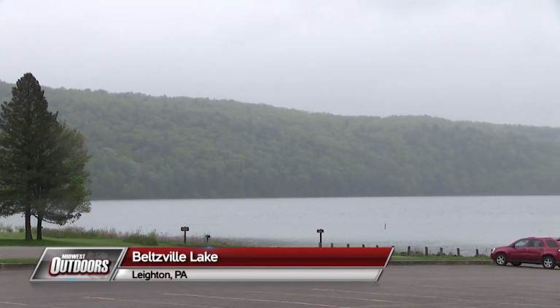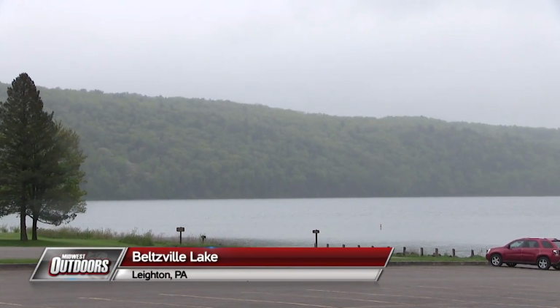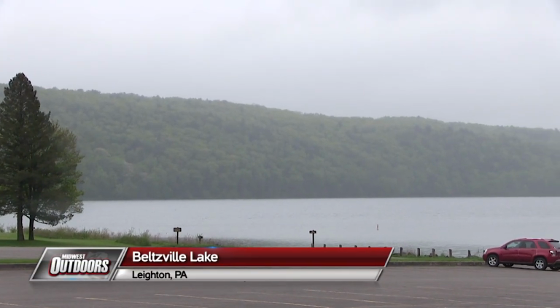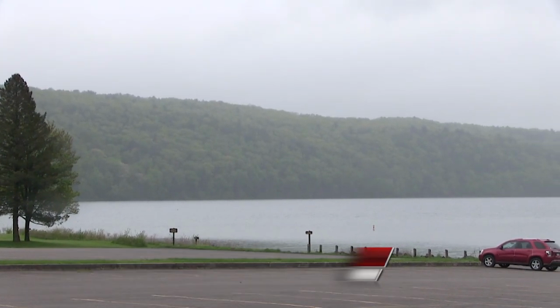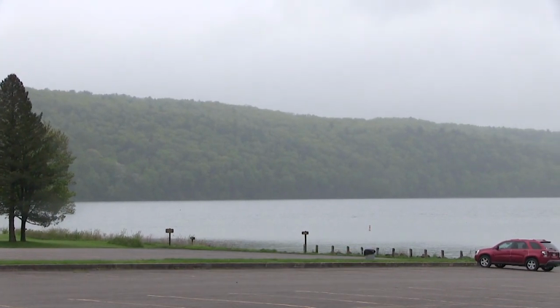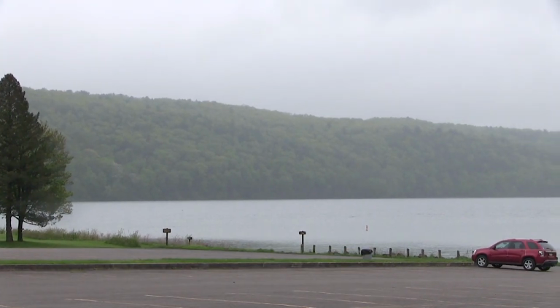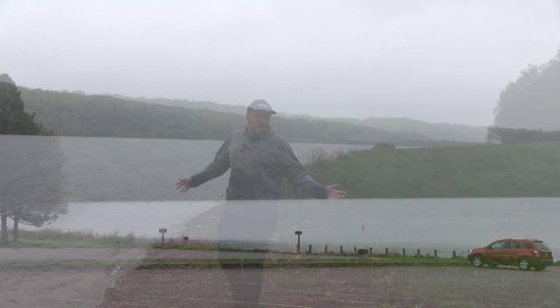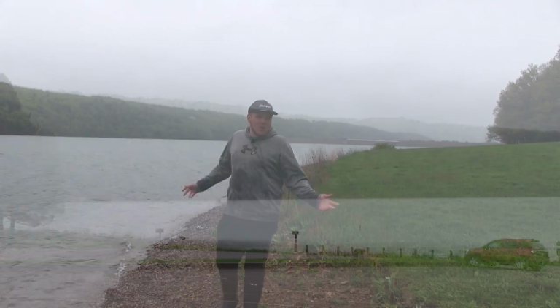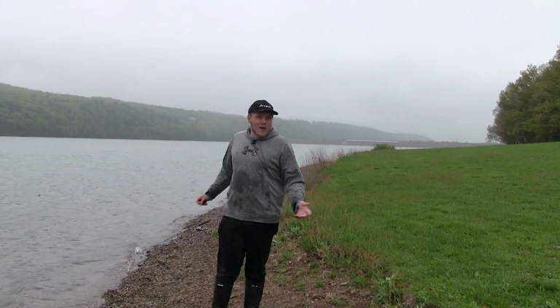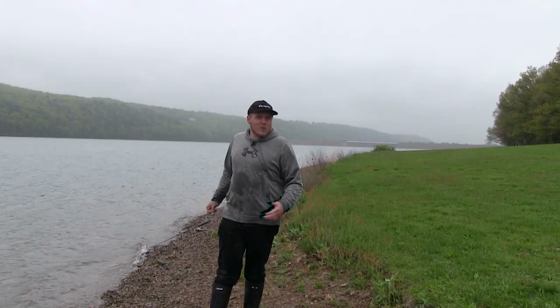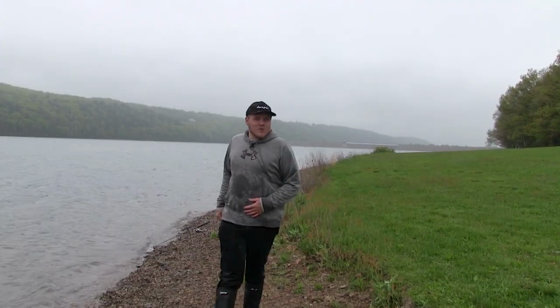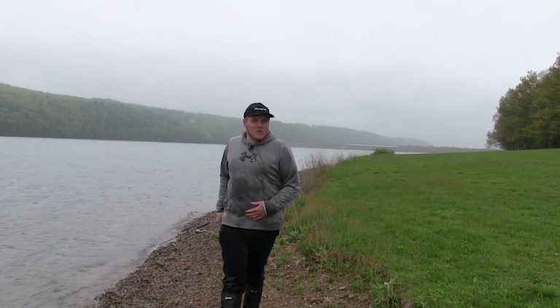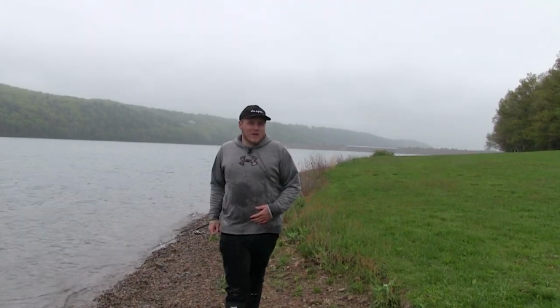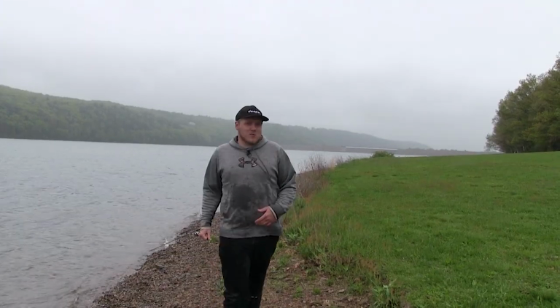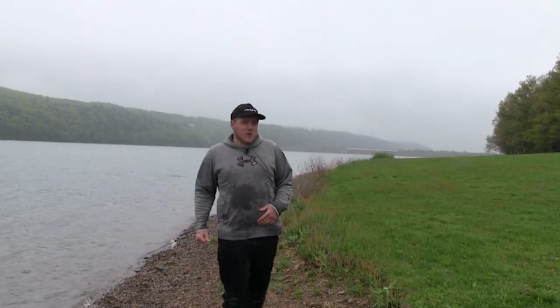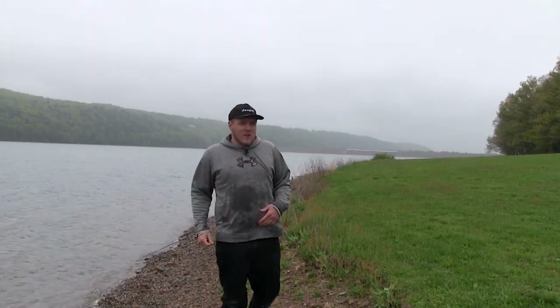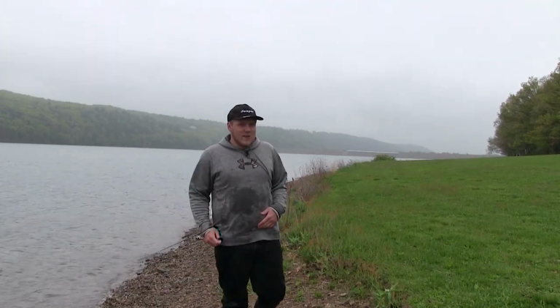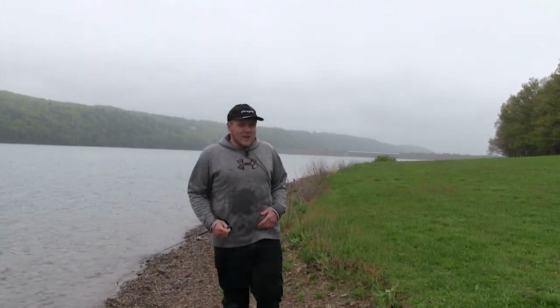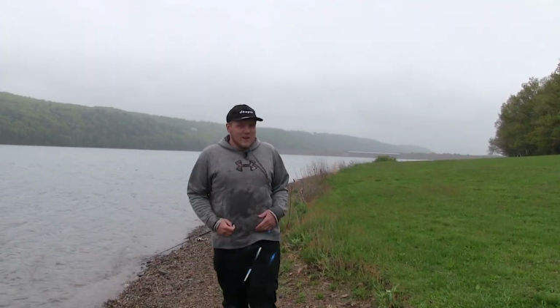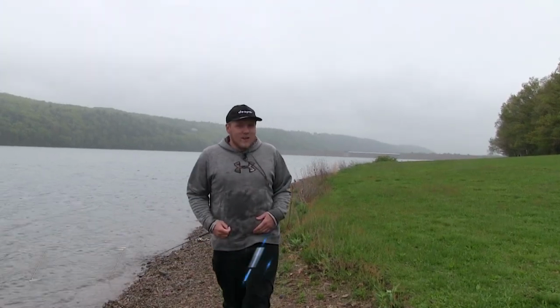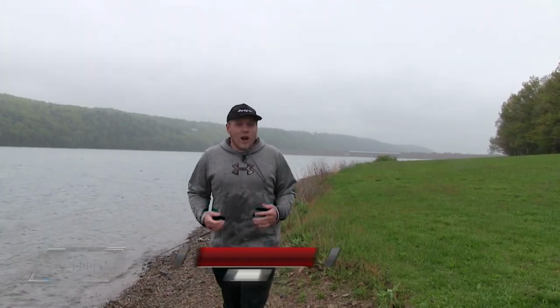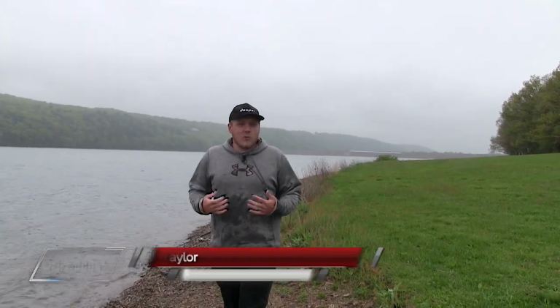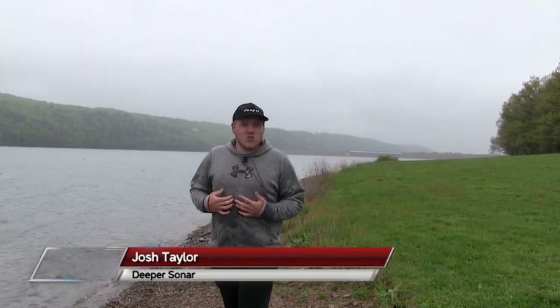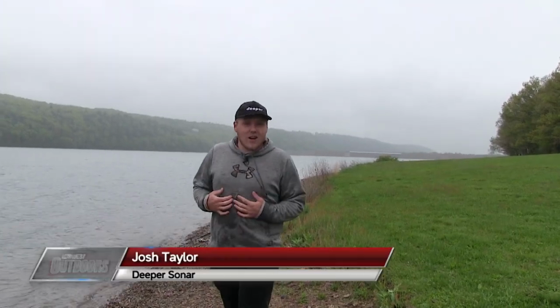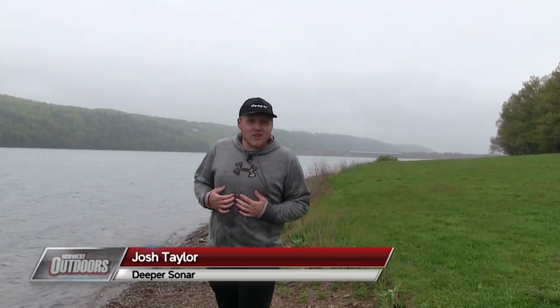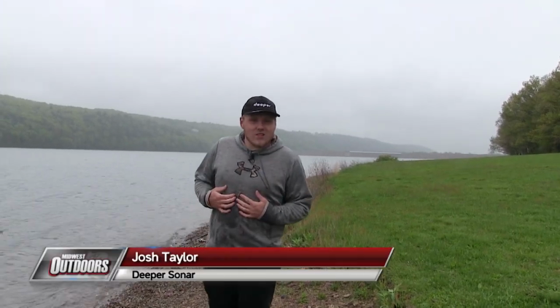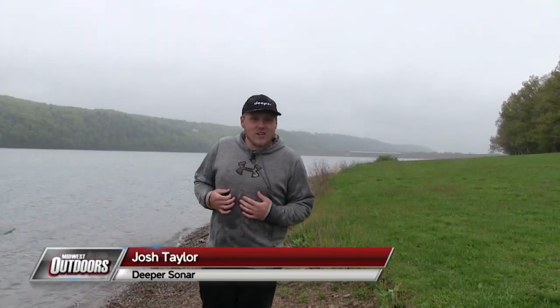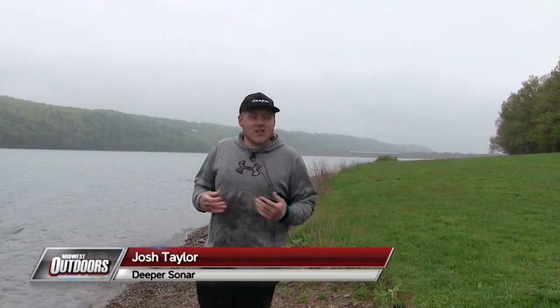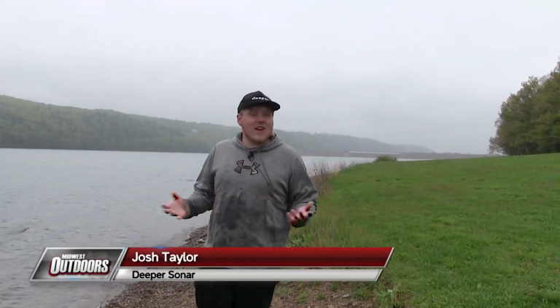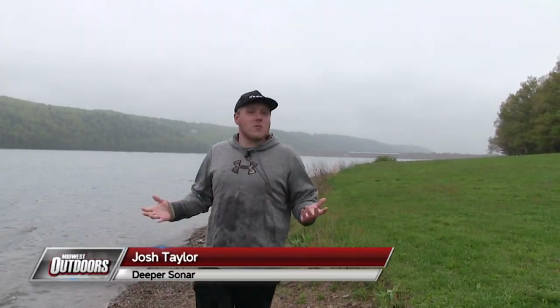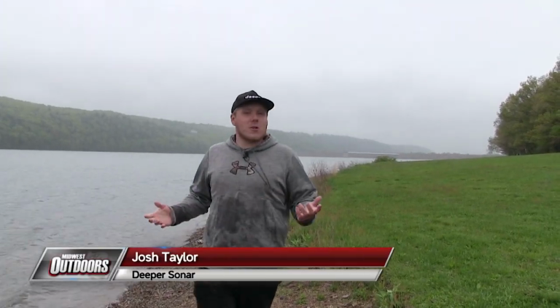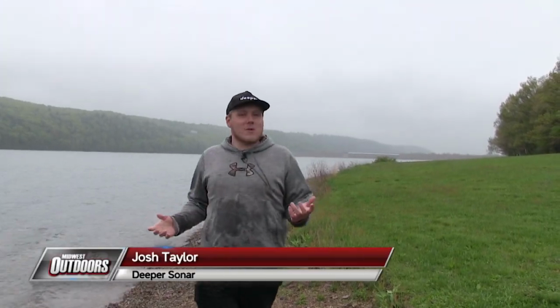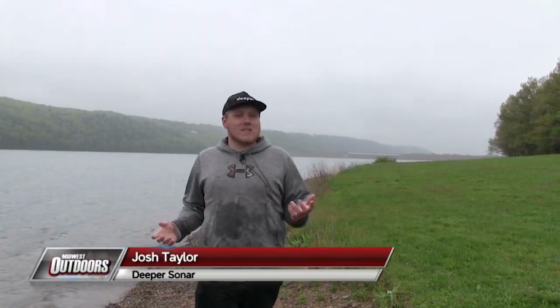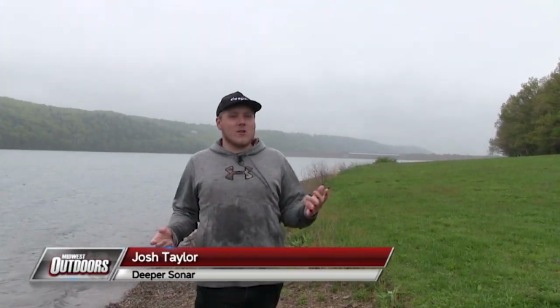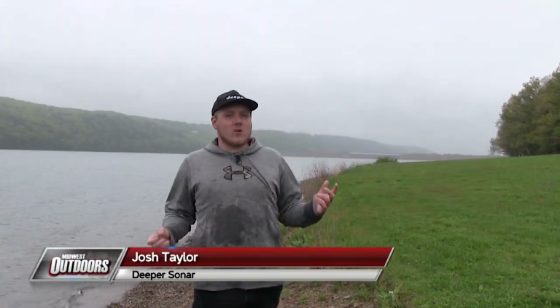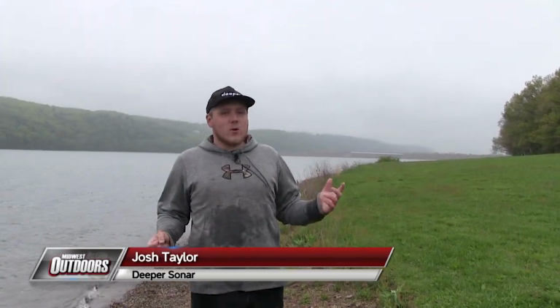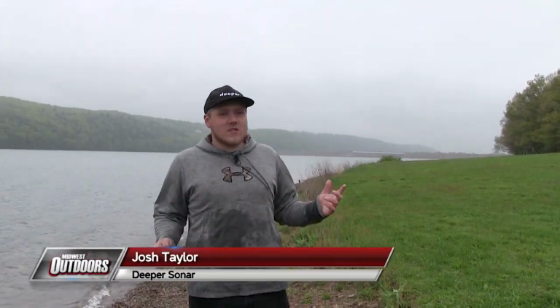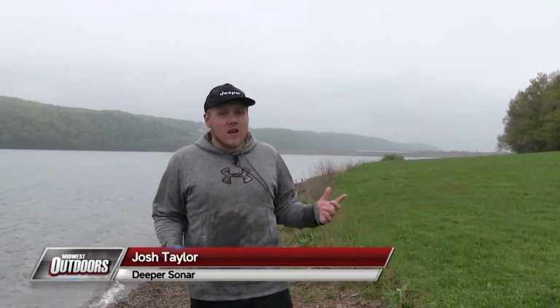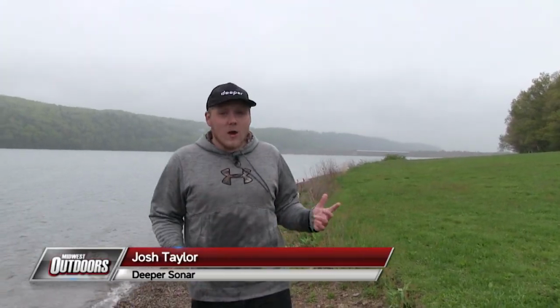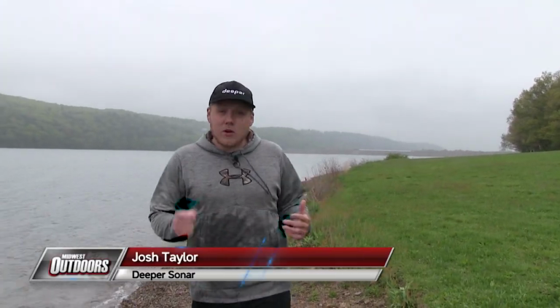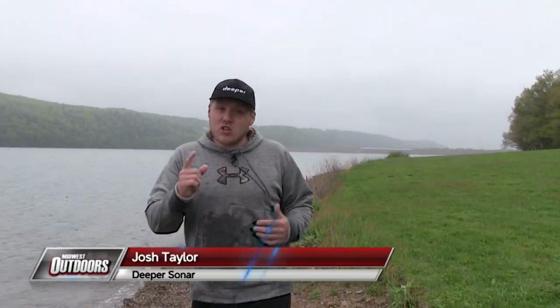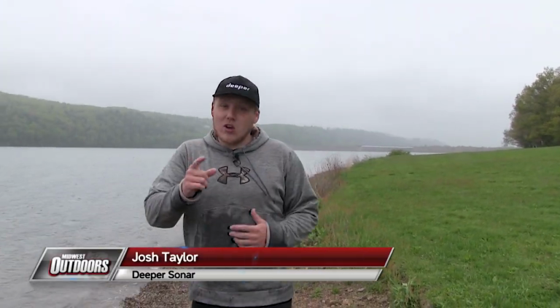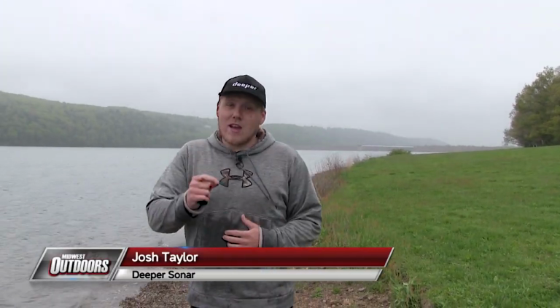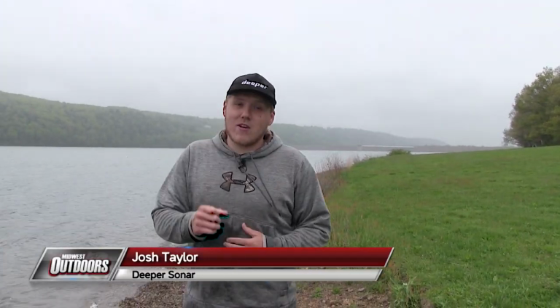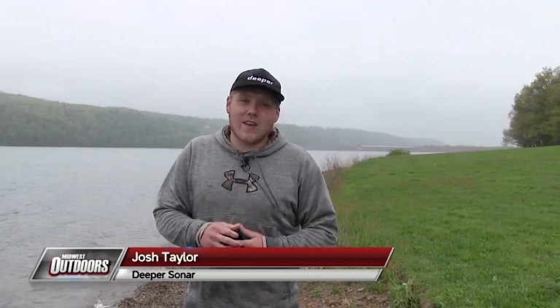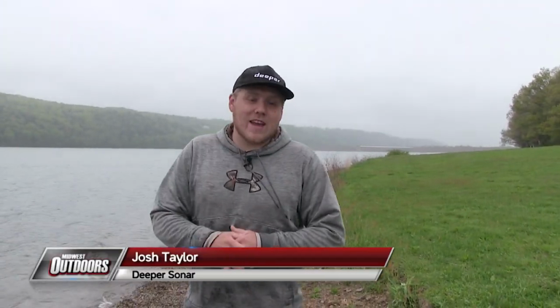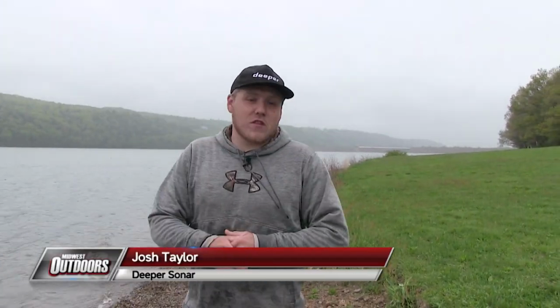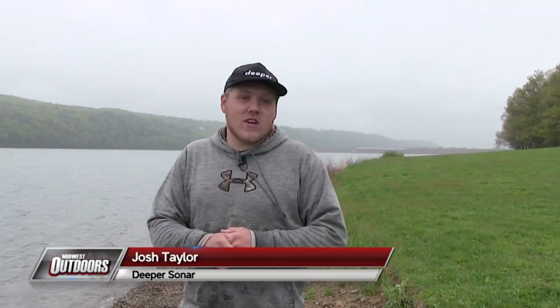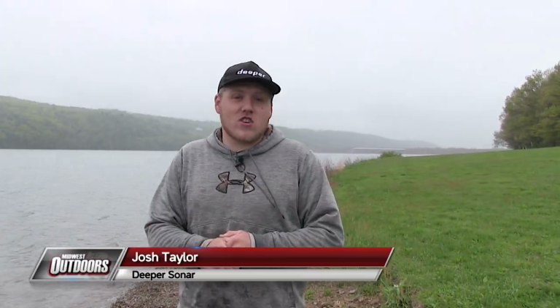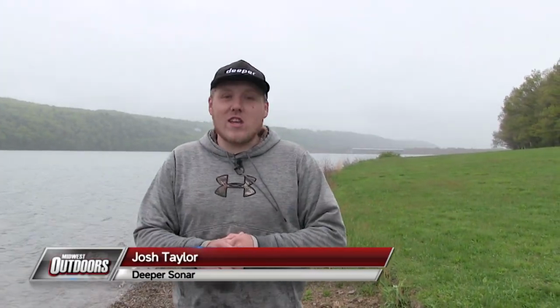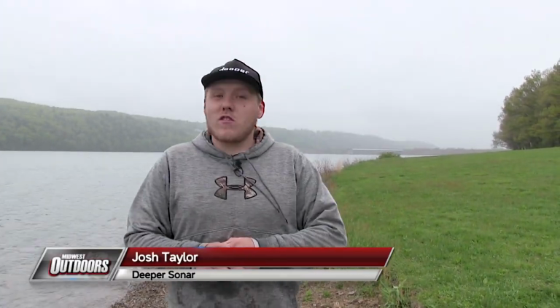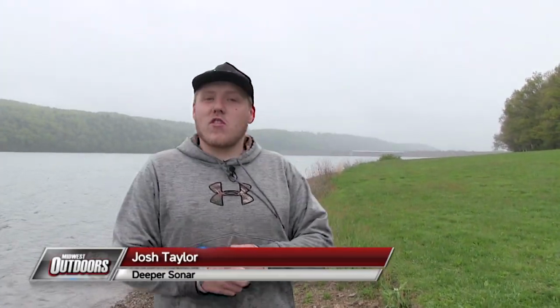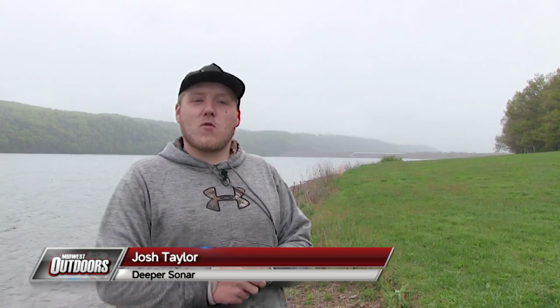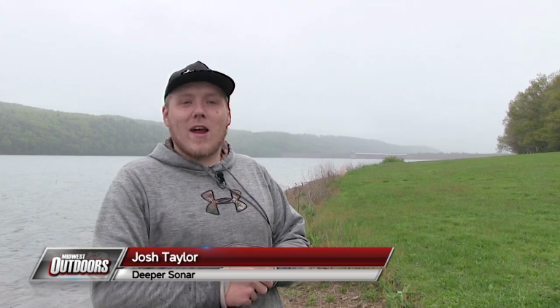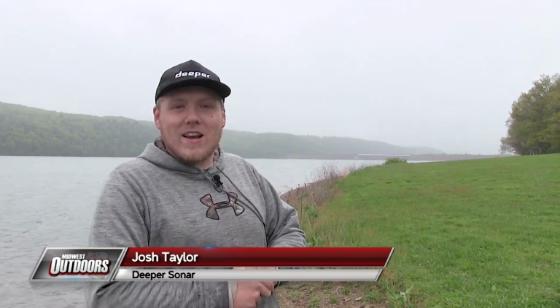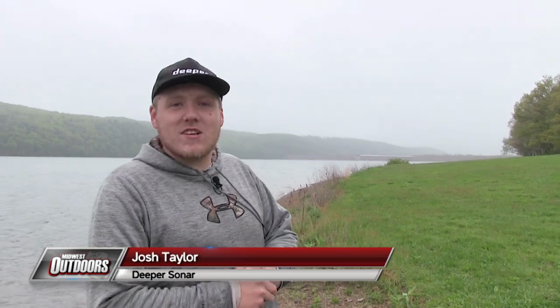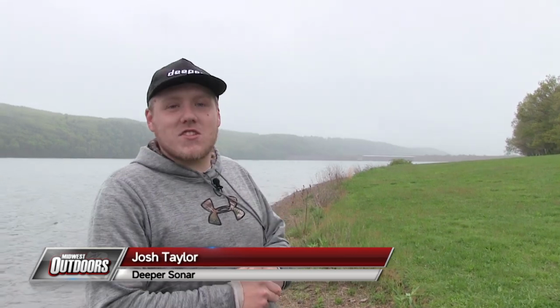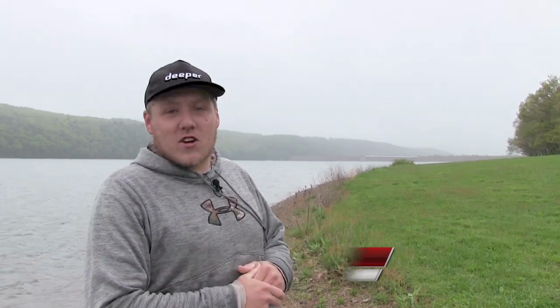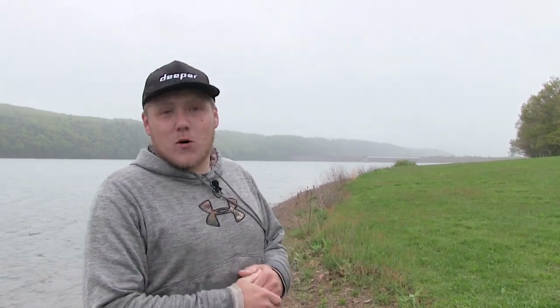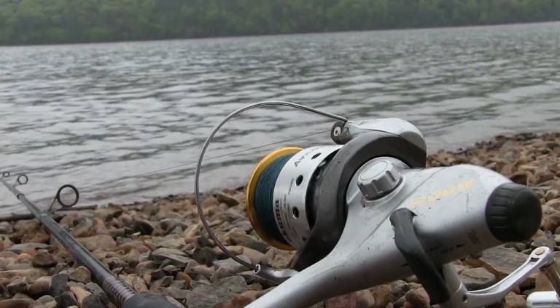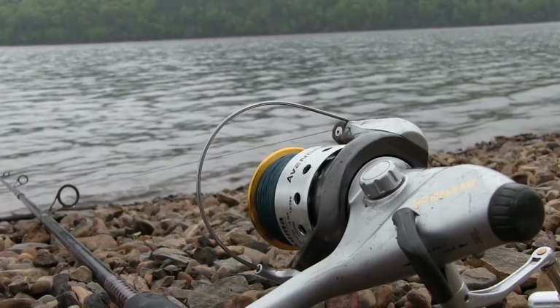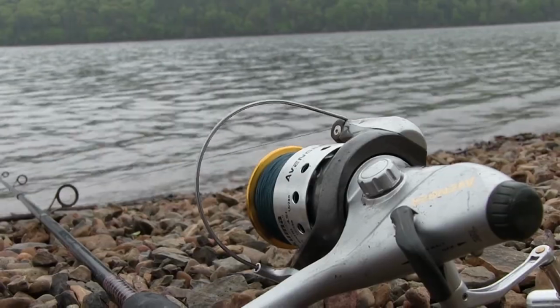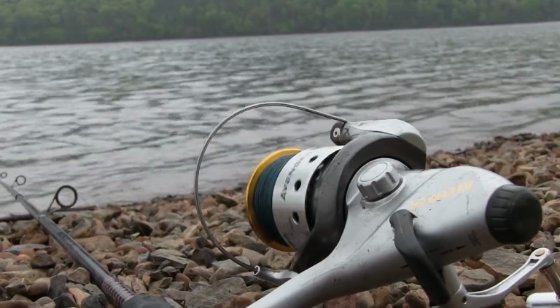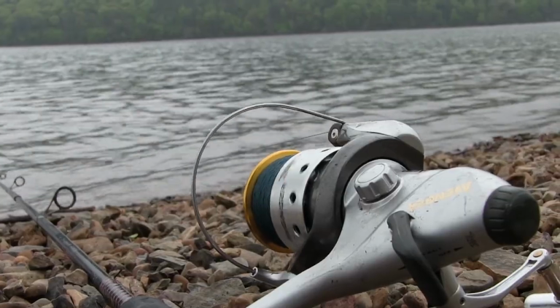Welcome to the Pocono Mountains in Pennsylvania. I'm Josh. Today on Midwest Outdoors I'm going to show you how you can catch fish even on the rainiest, gloomiest days.